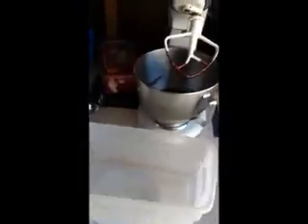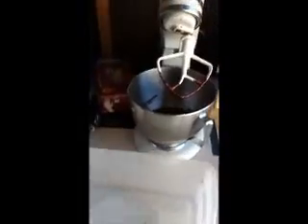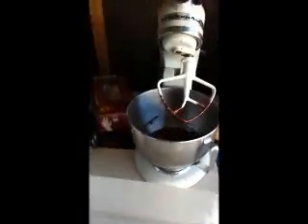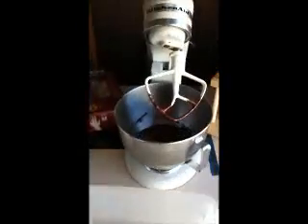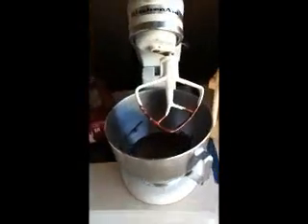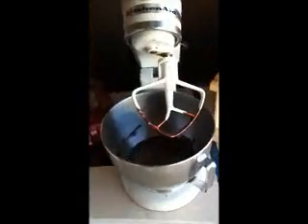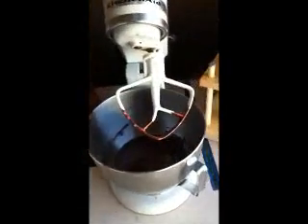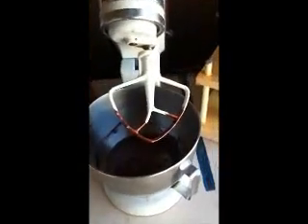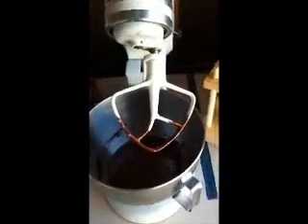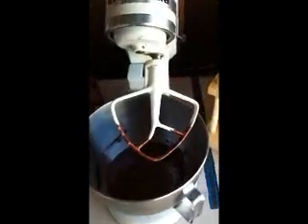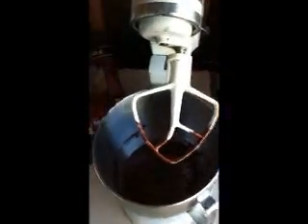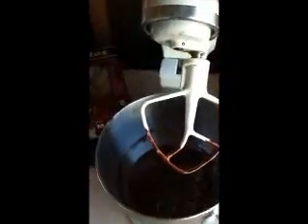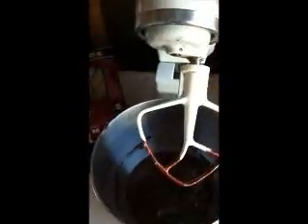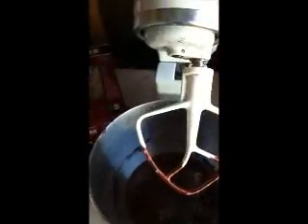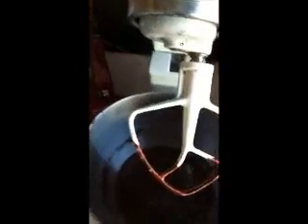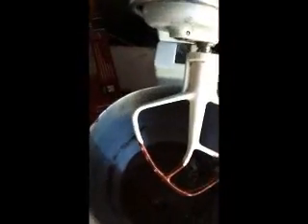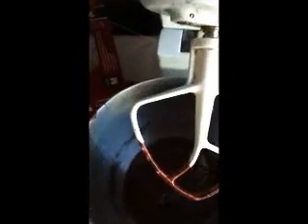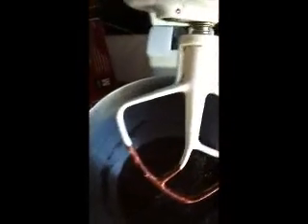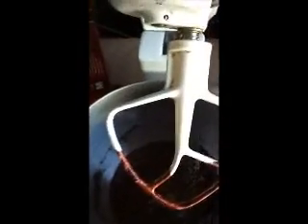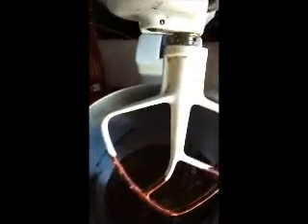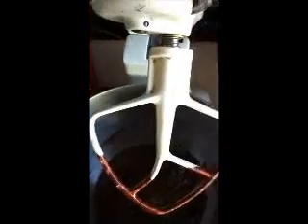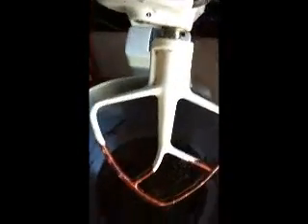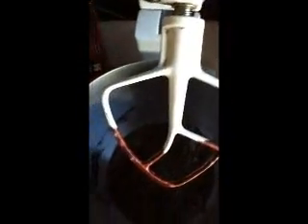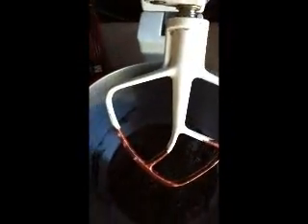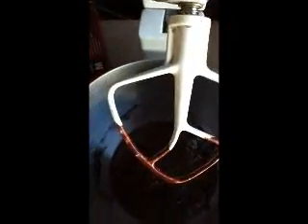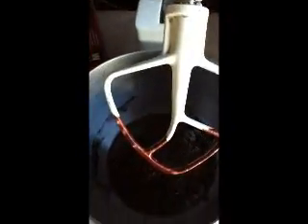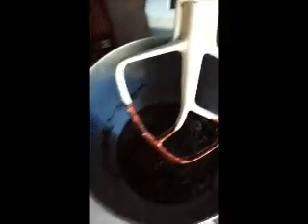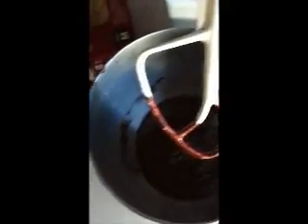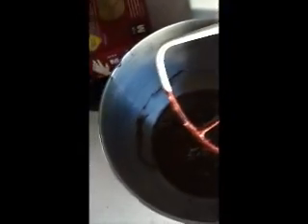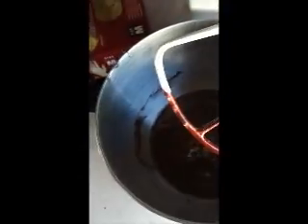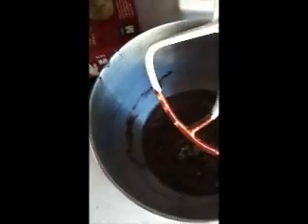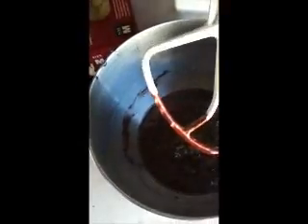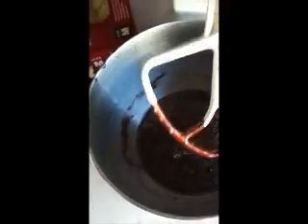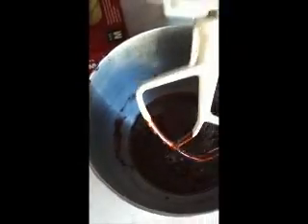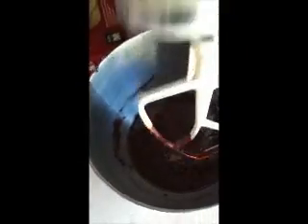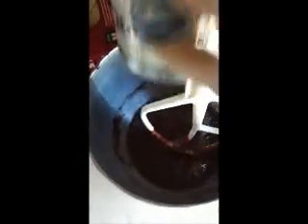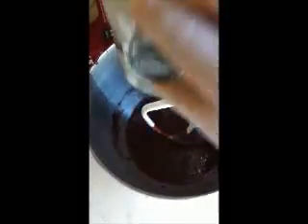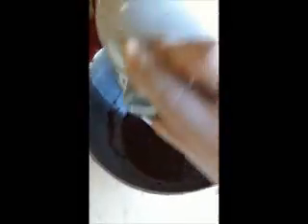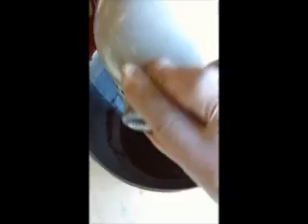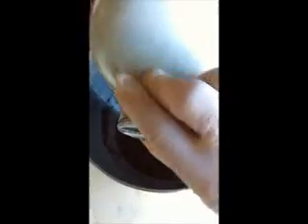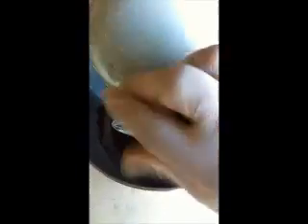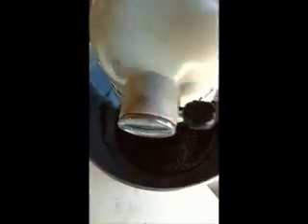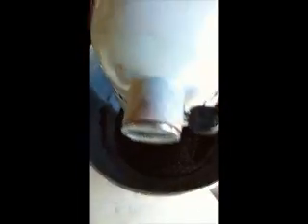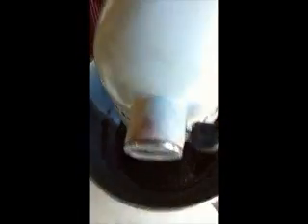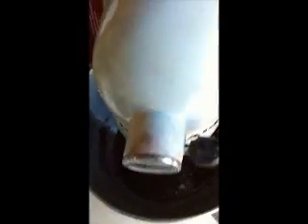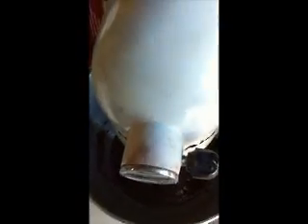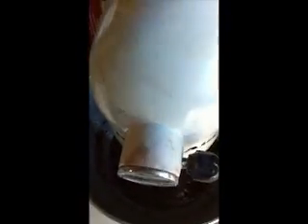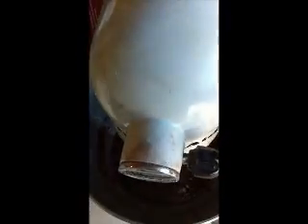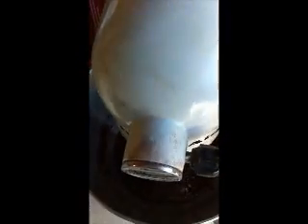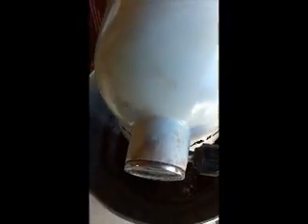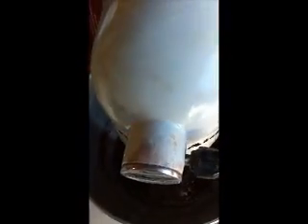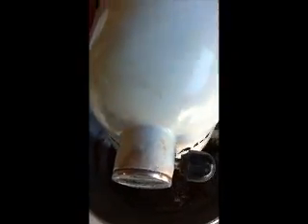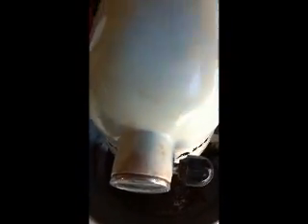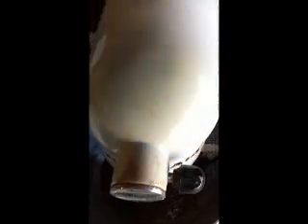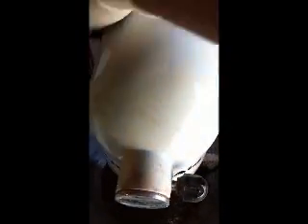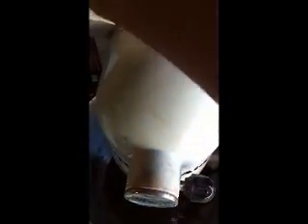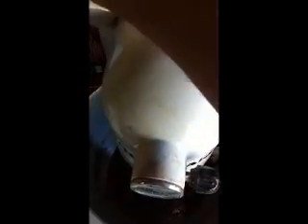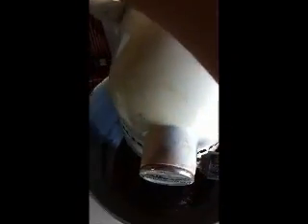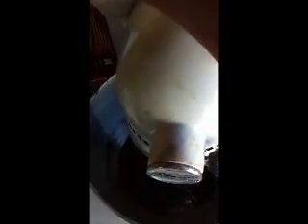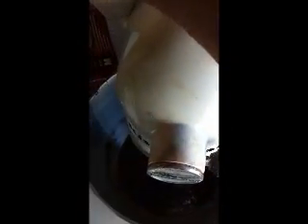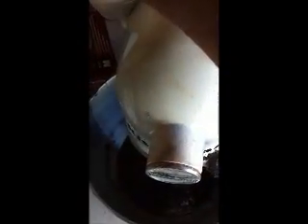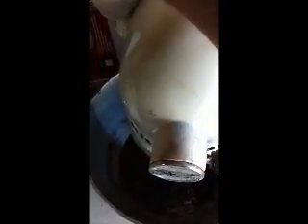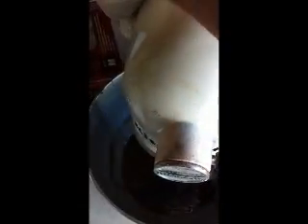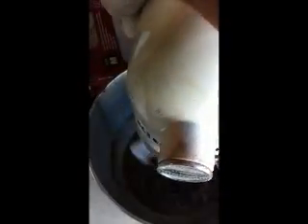I've been mixing for a while. I just scraped down the sides and I'm going to put this back in and allow it to continue mixing.